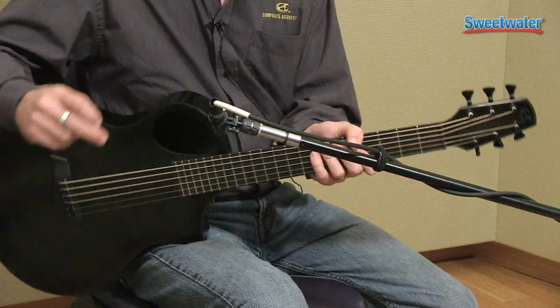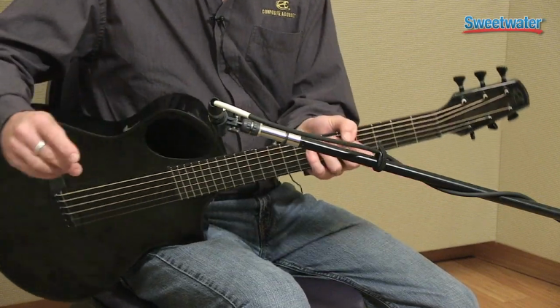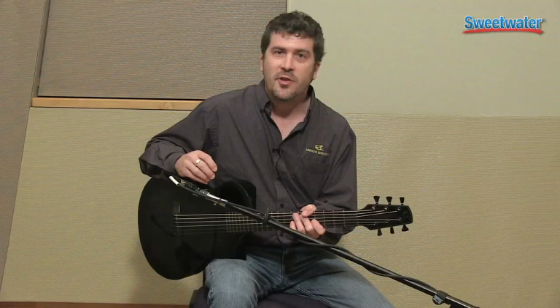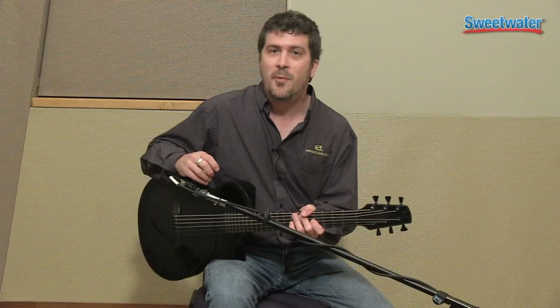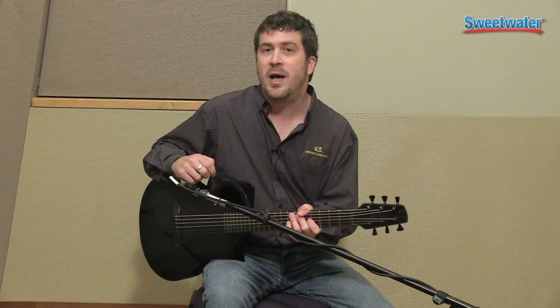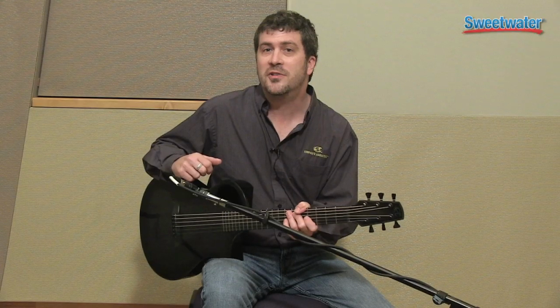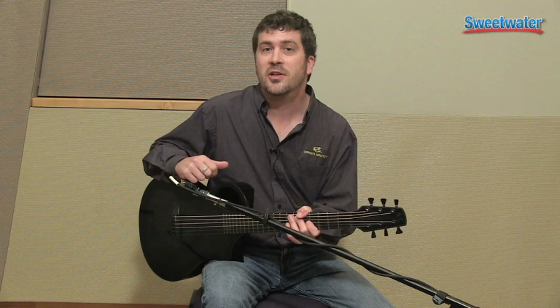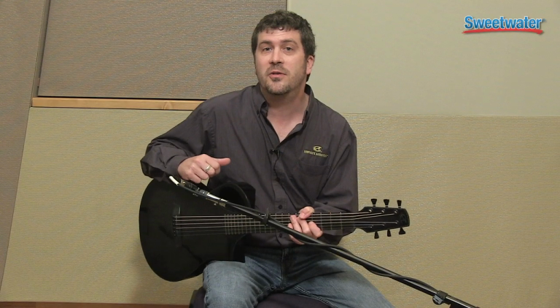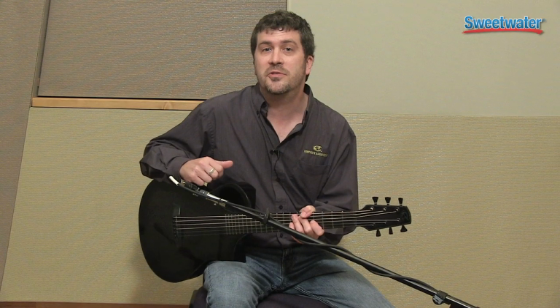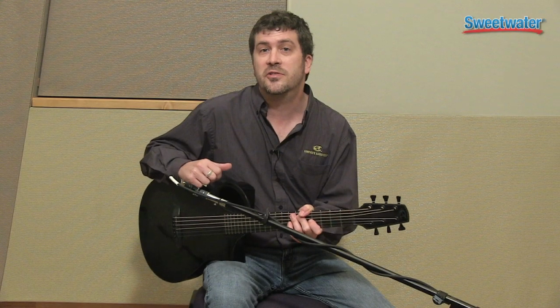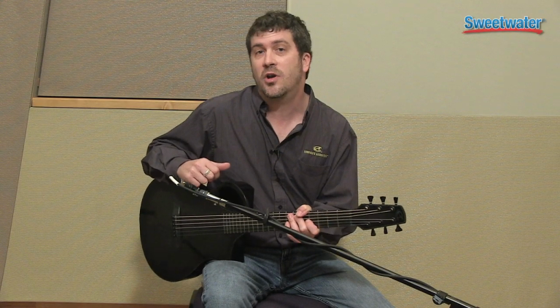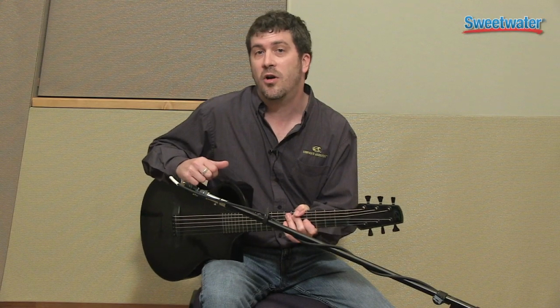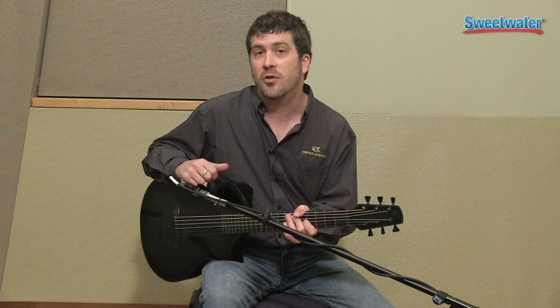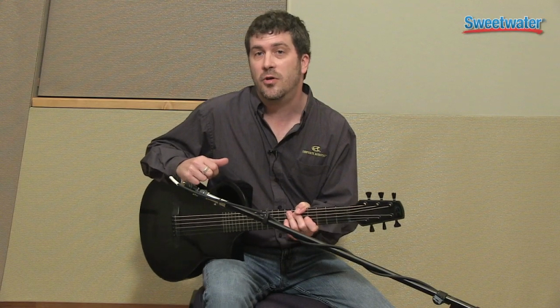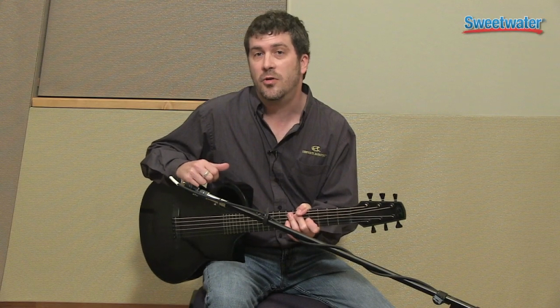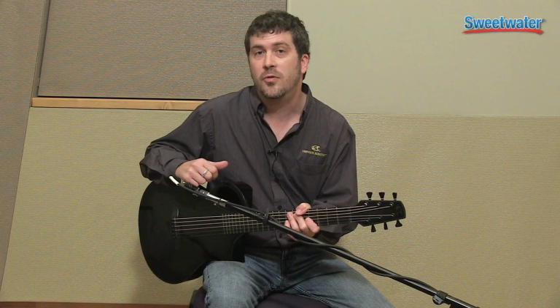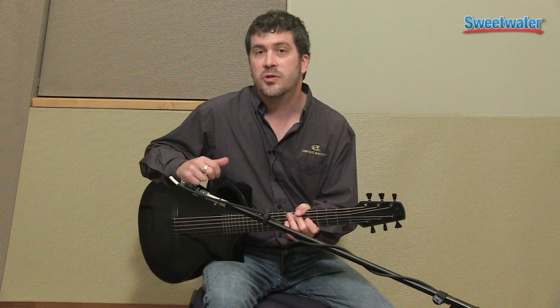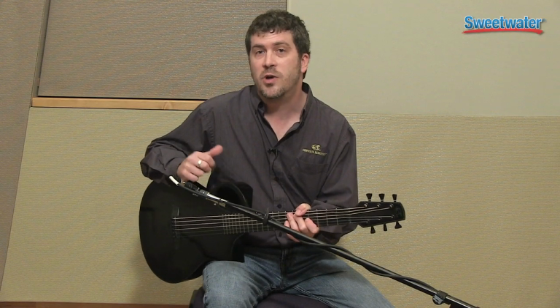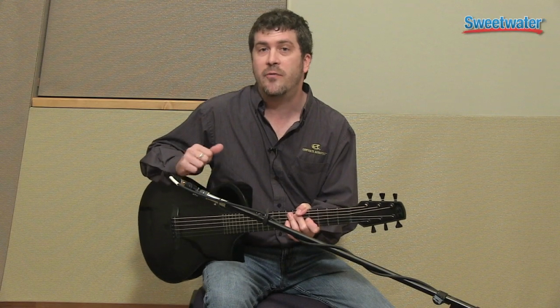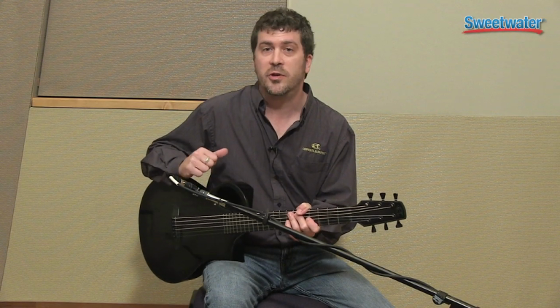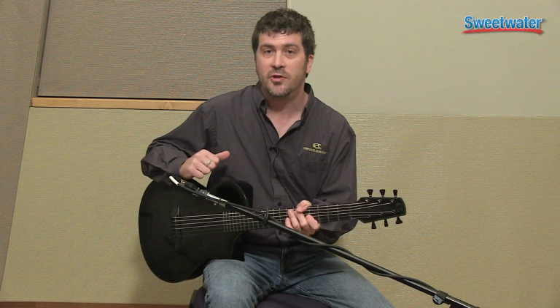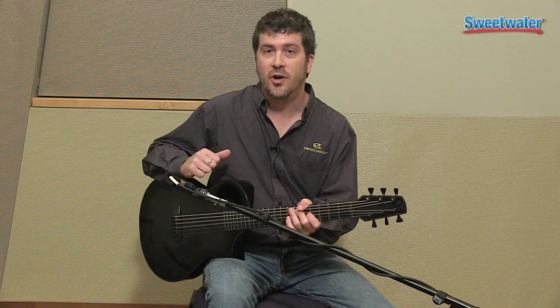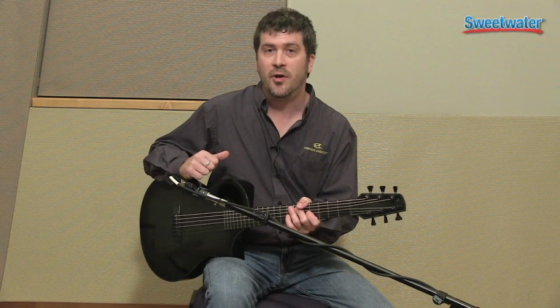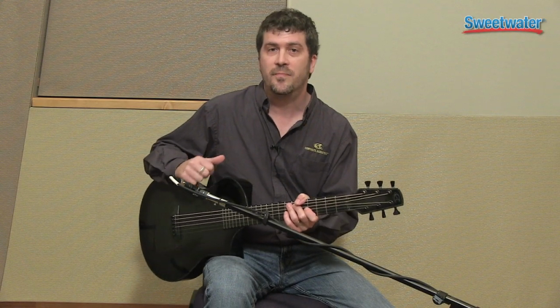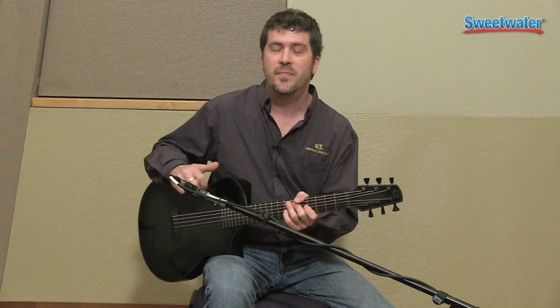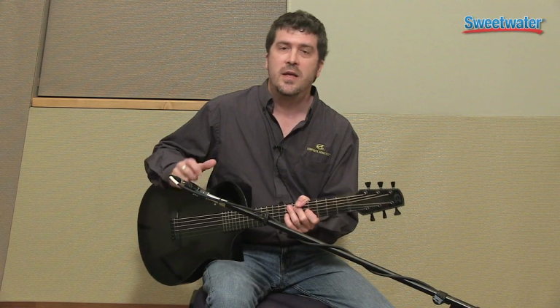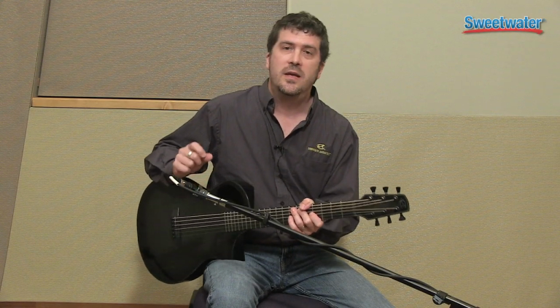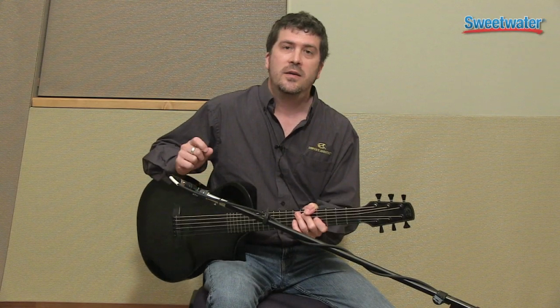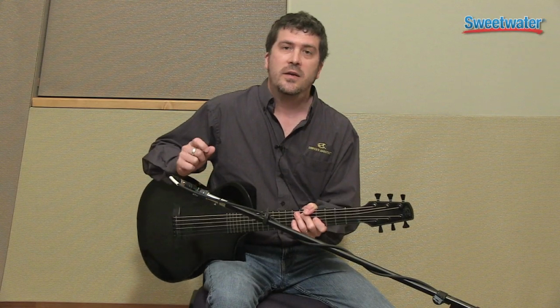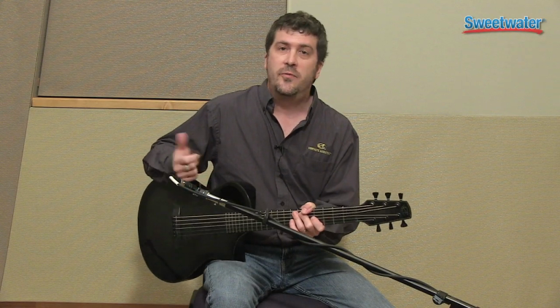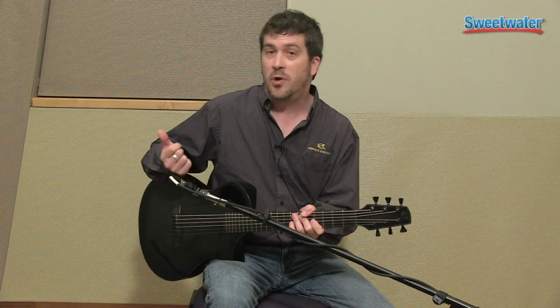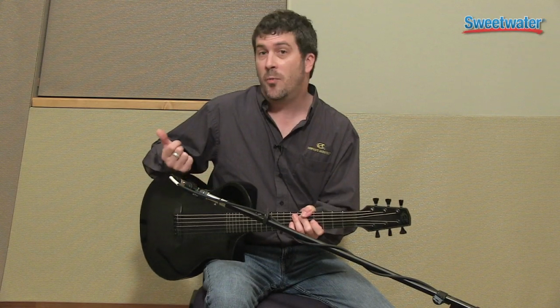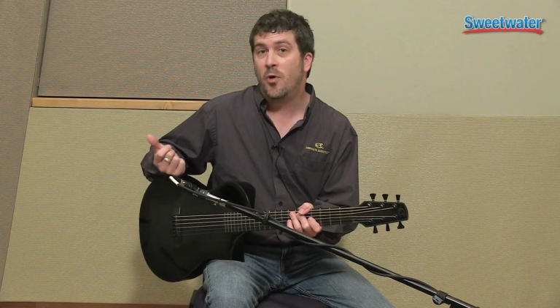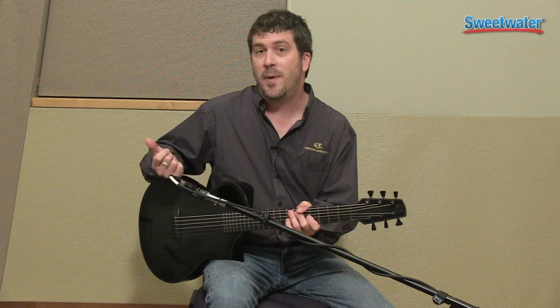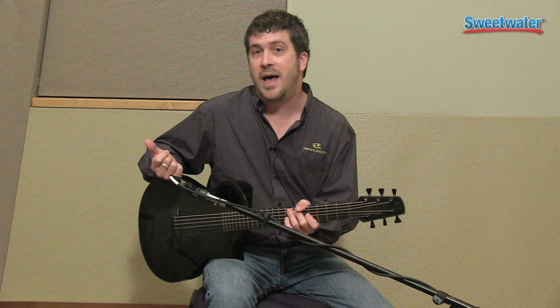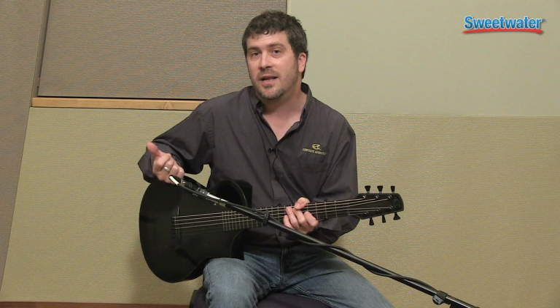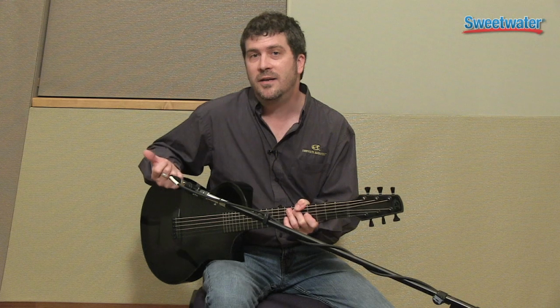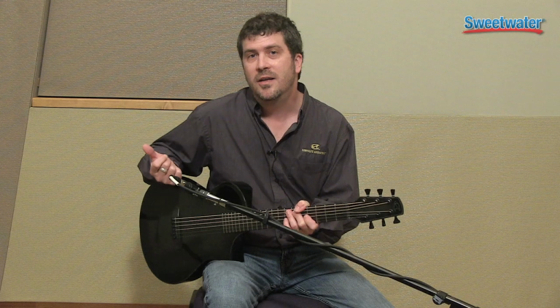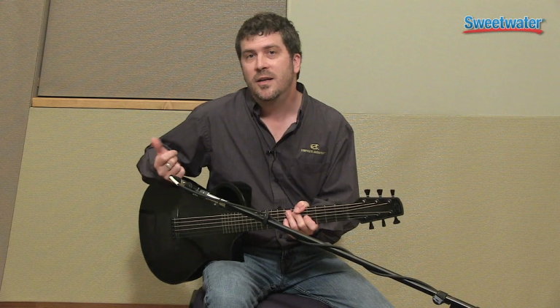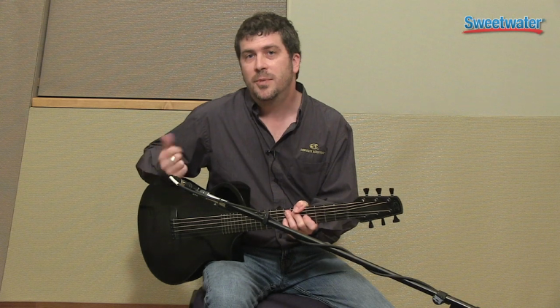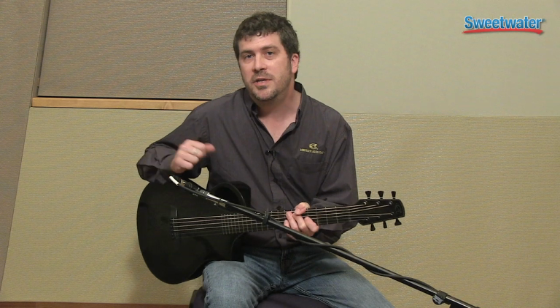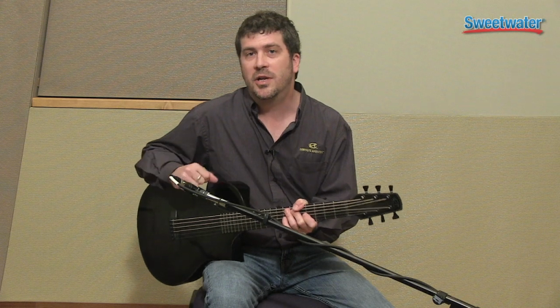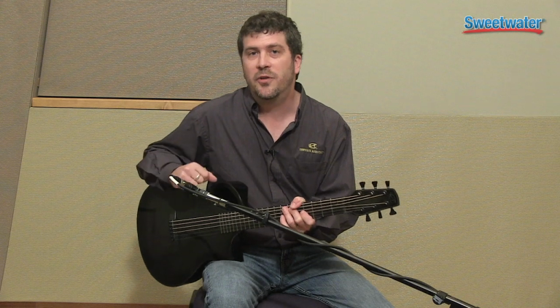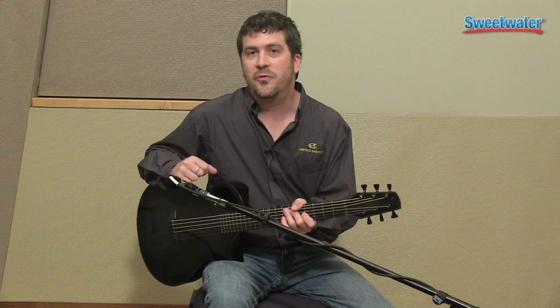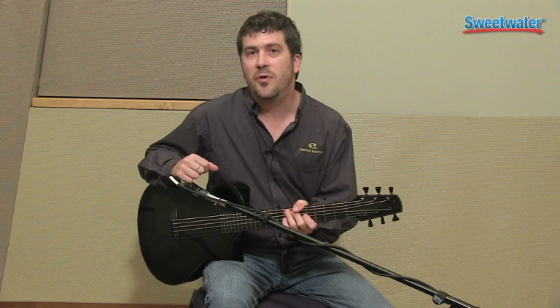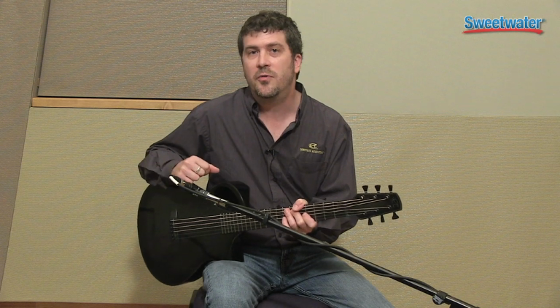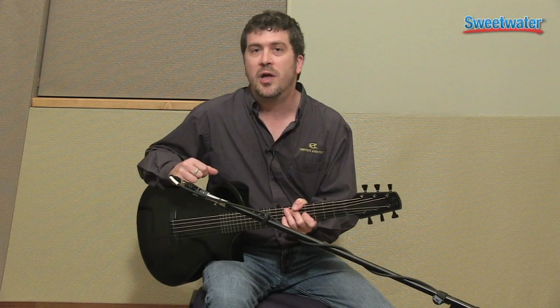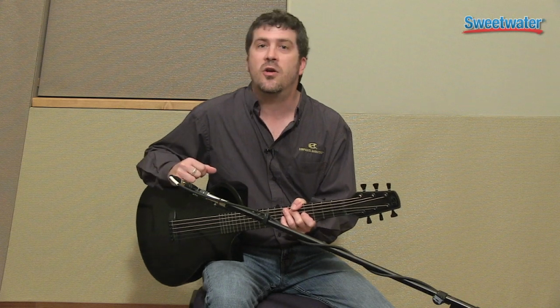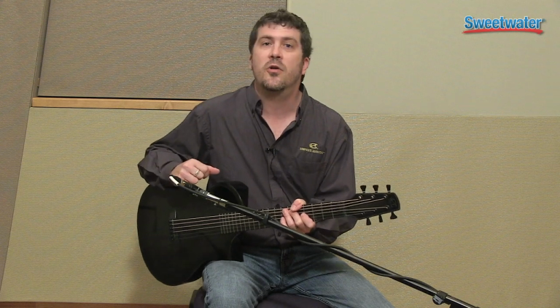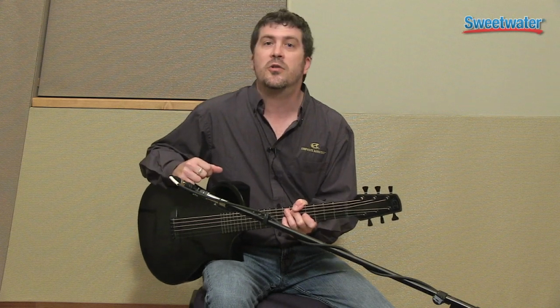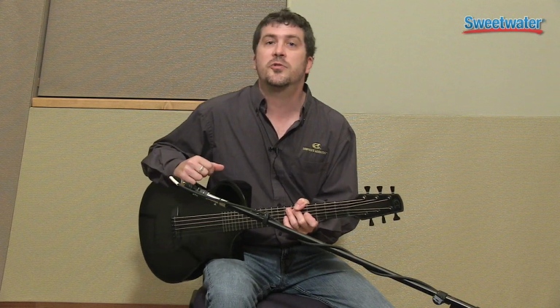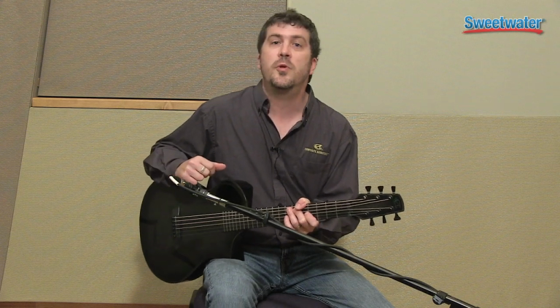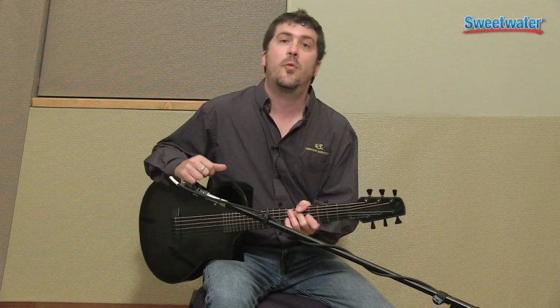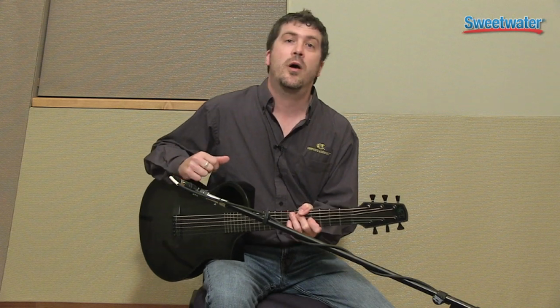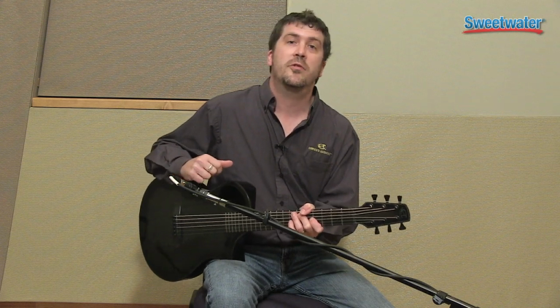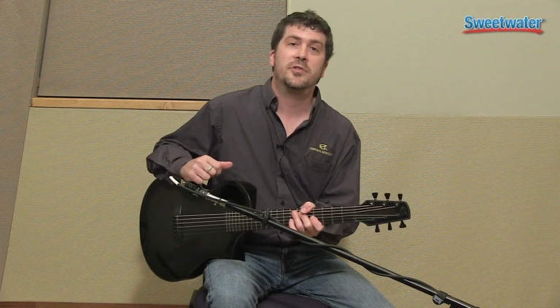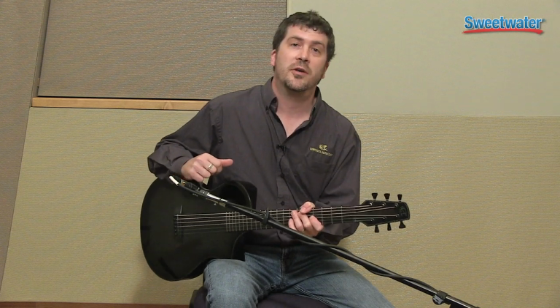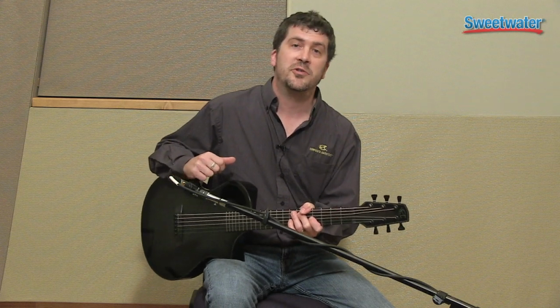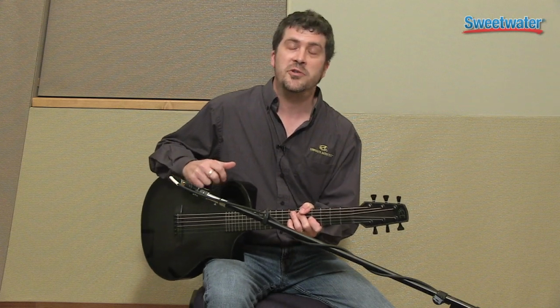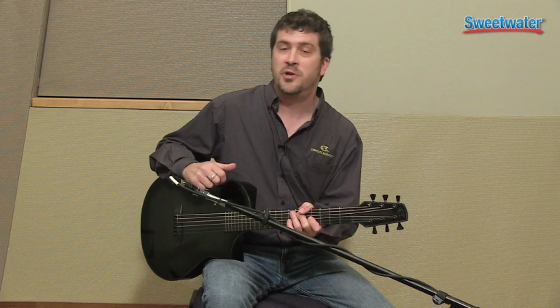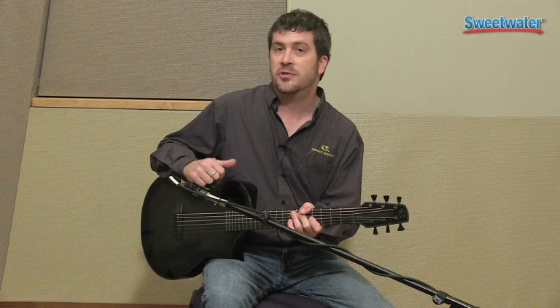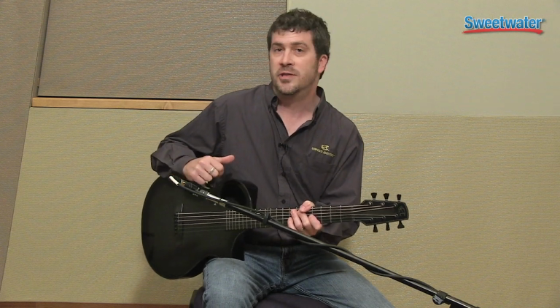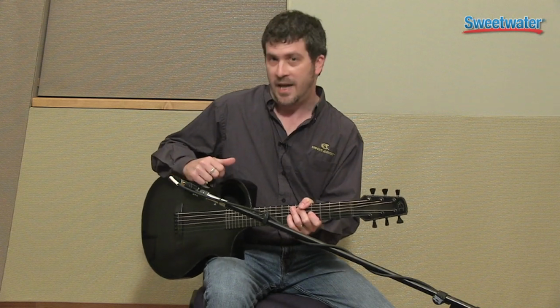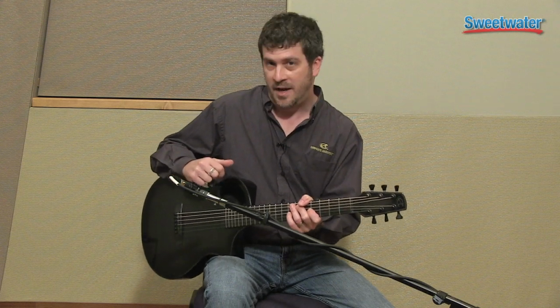The Composite Acoustics Cargo travel guitar — if you want to know more about it, please get on the phone and call your Sweetwater sales engineer today.